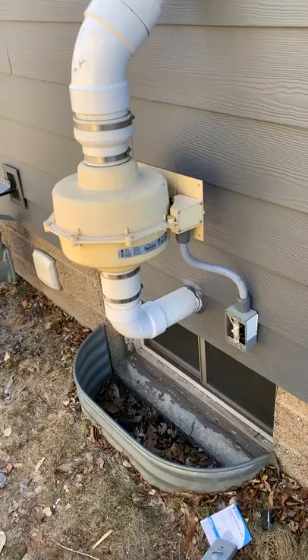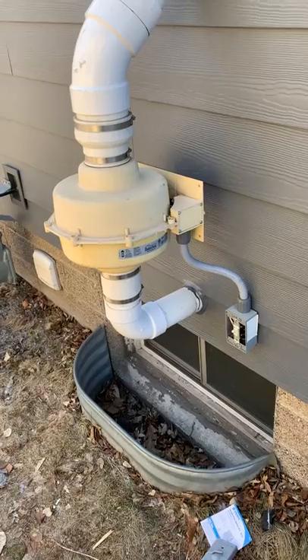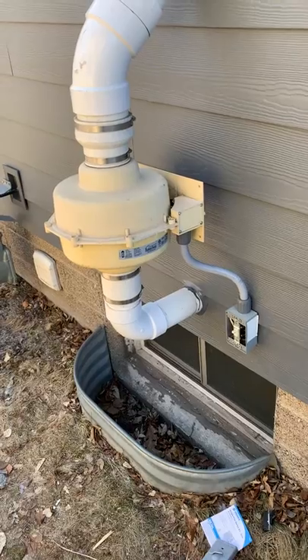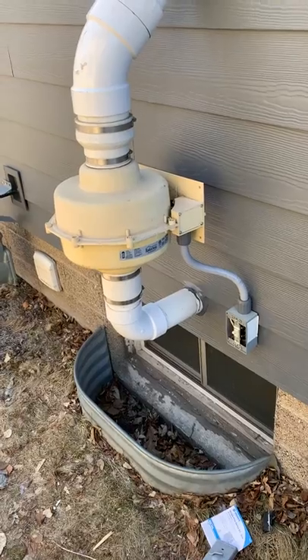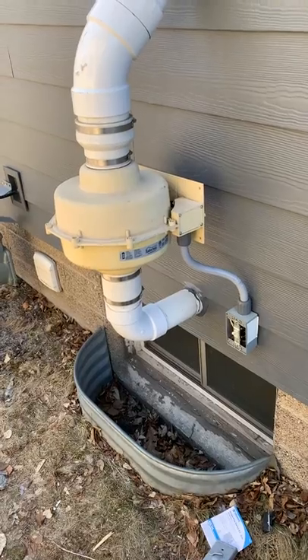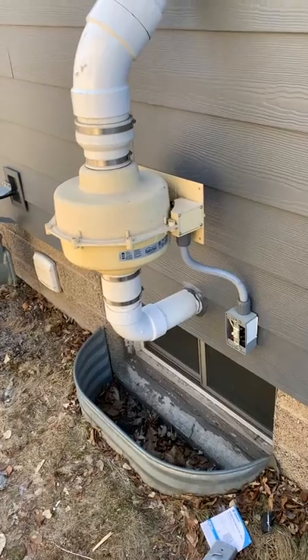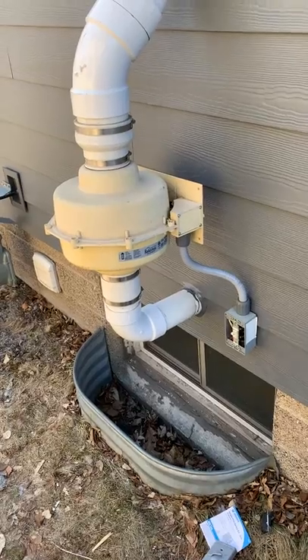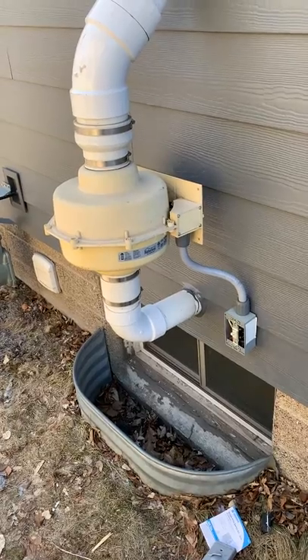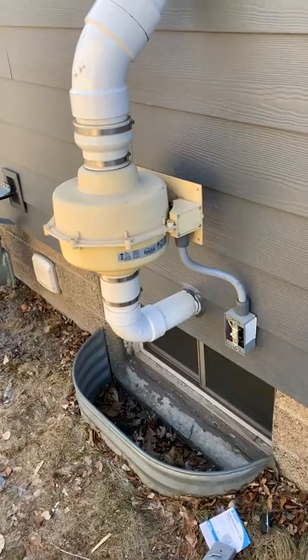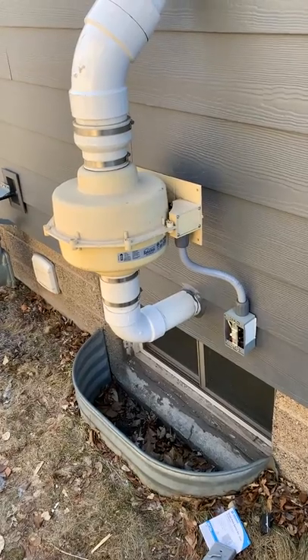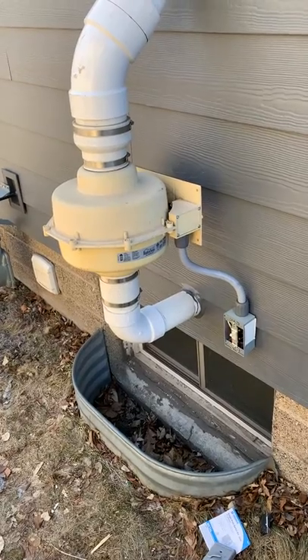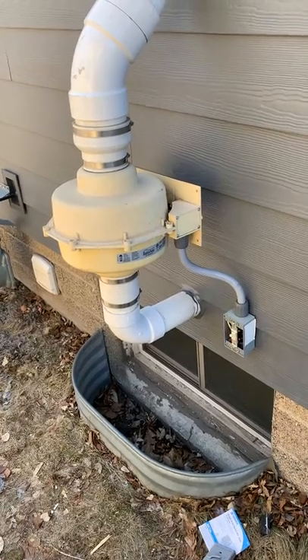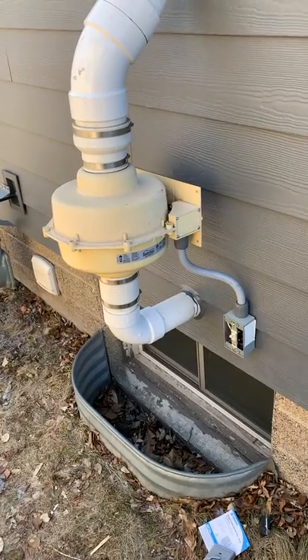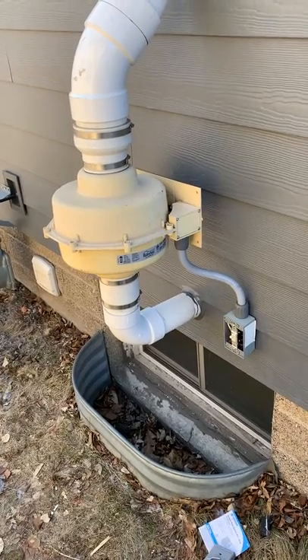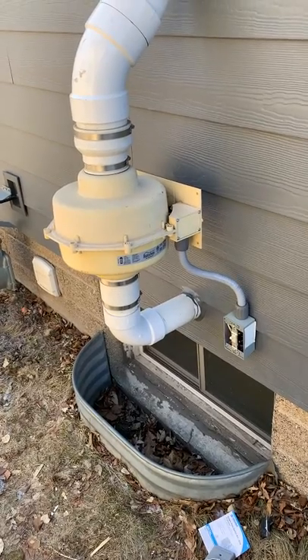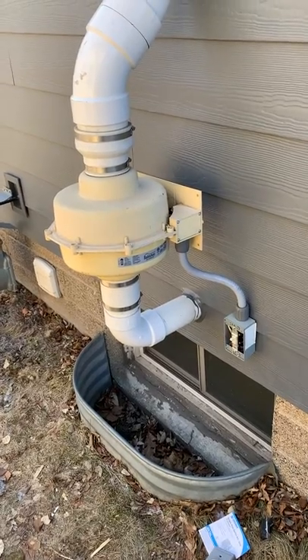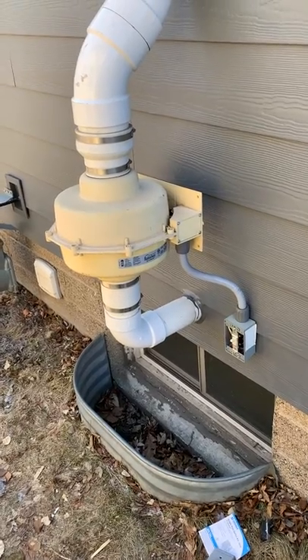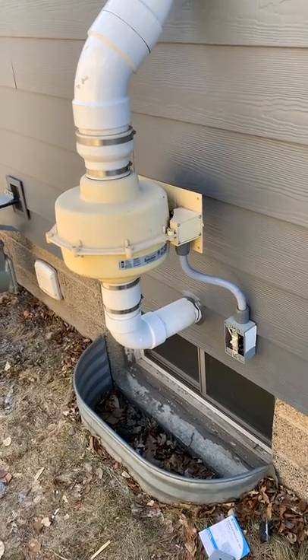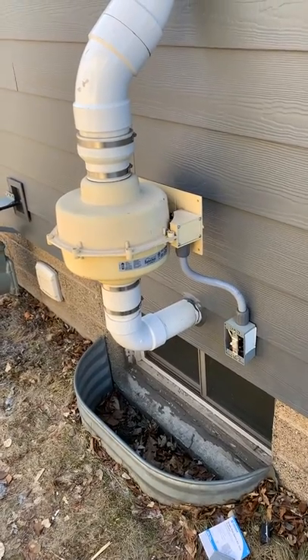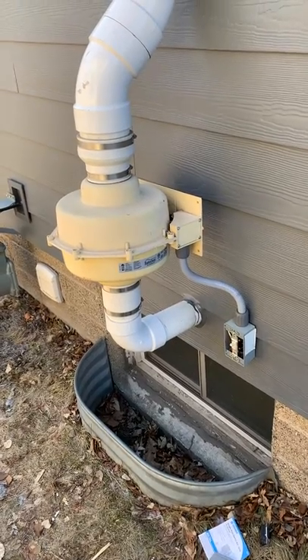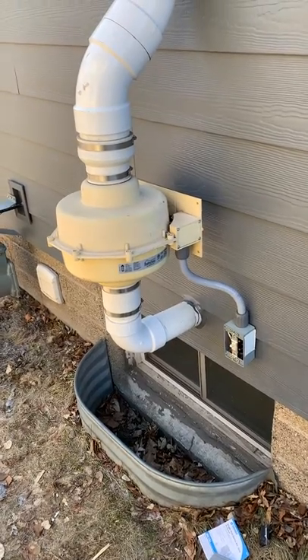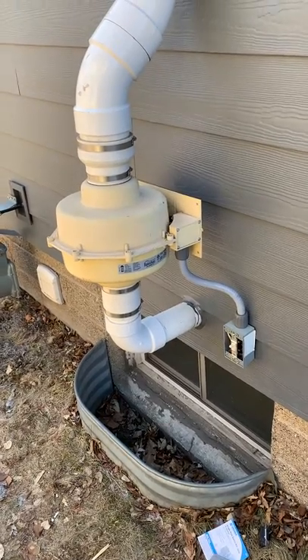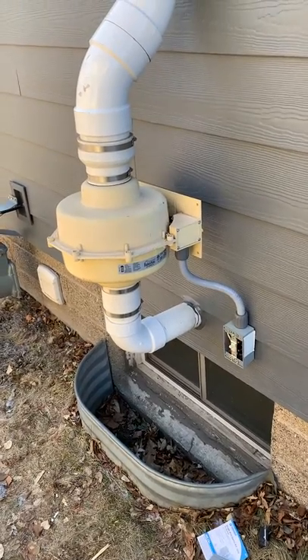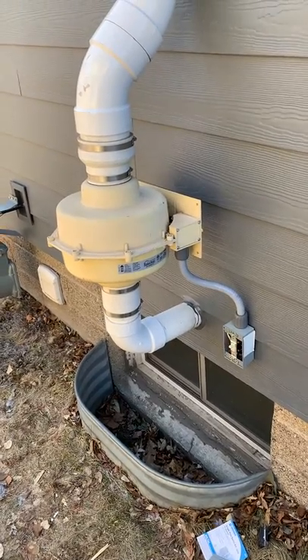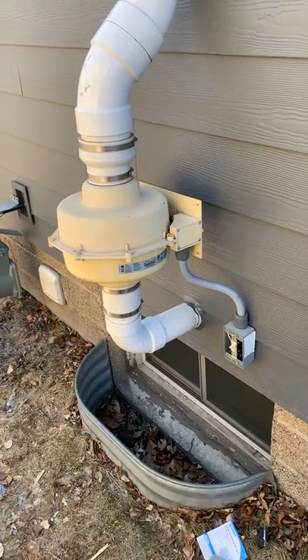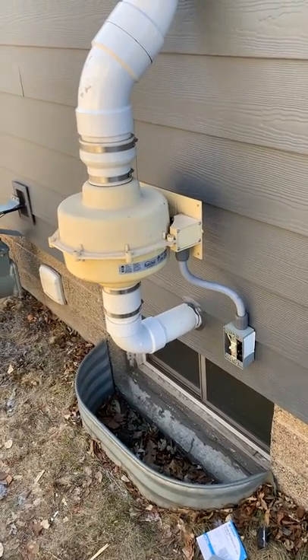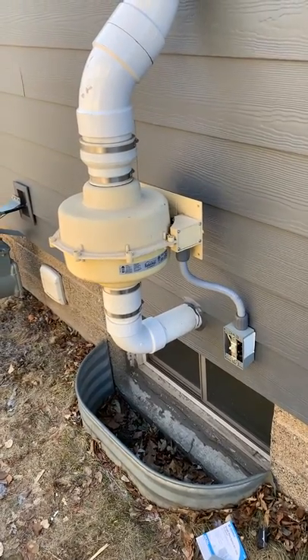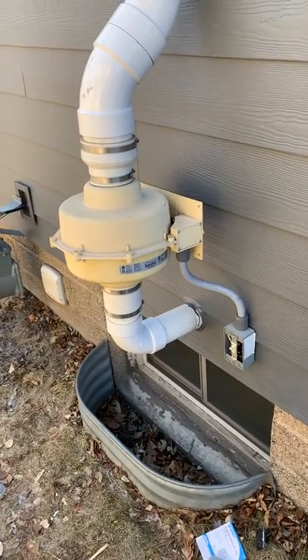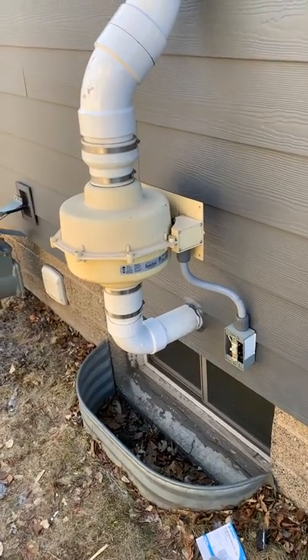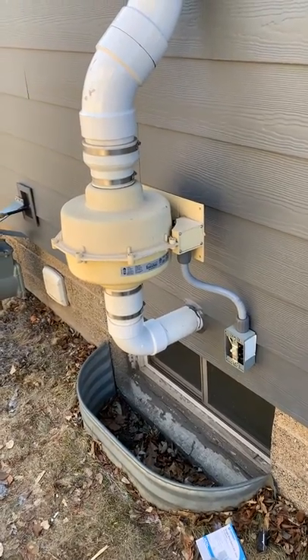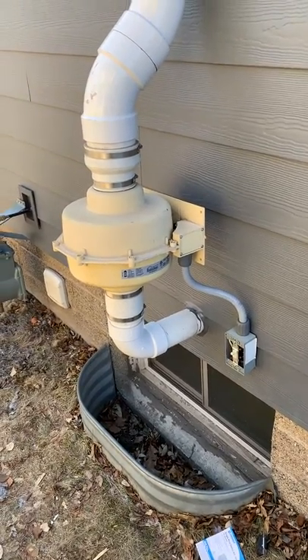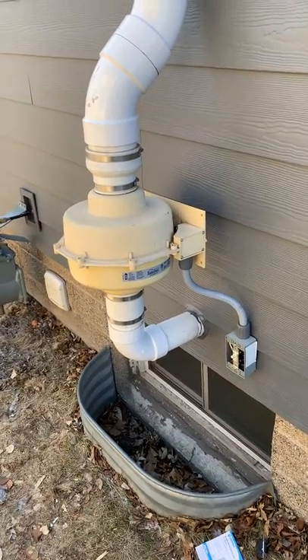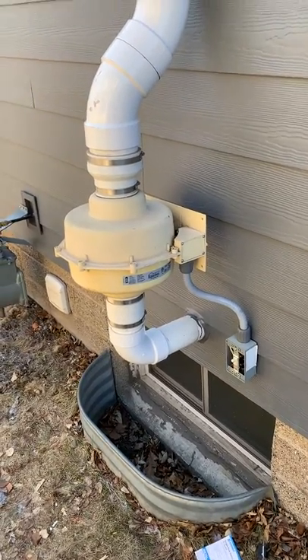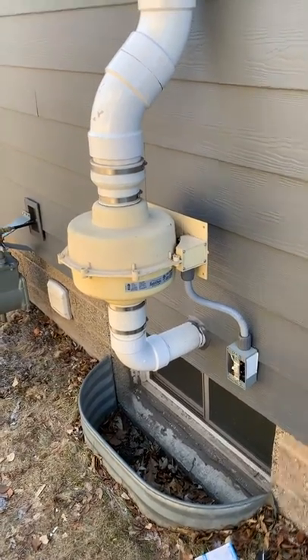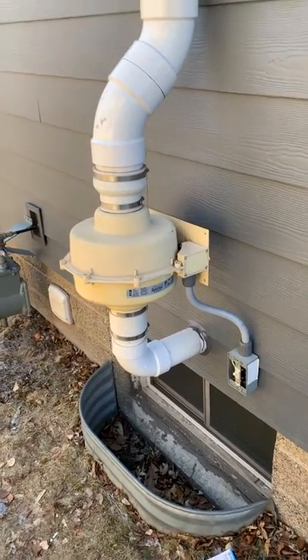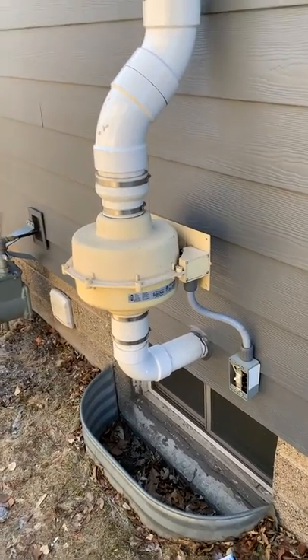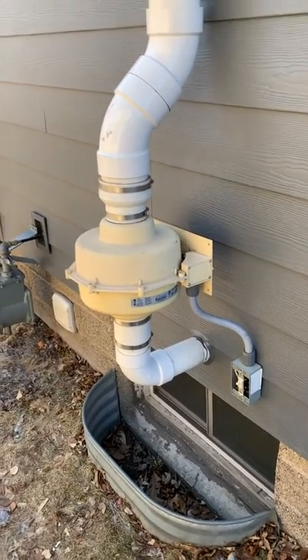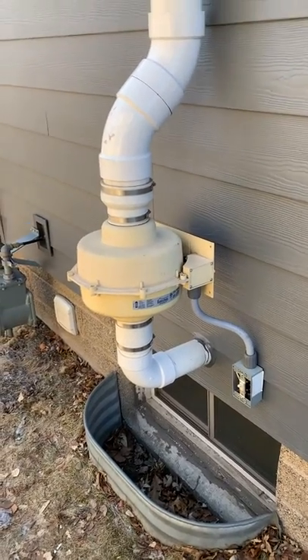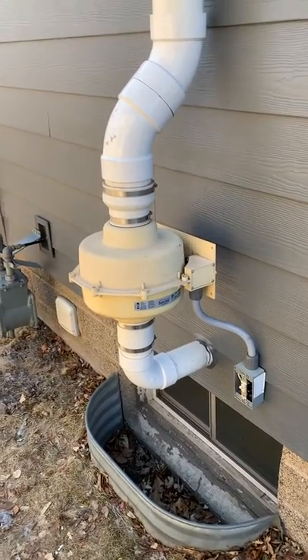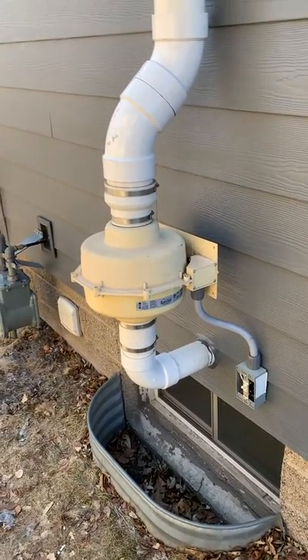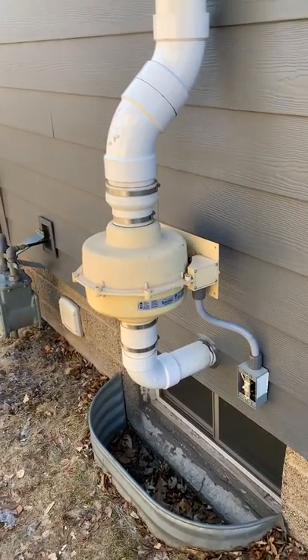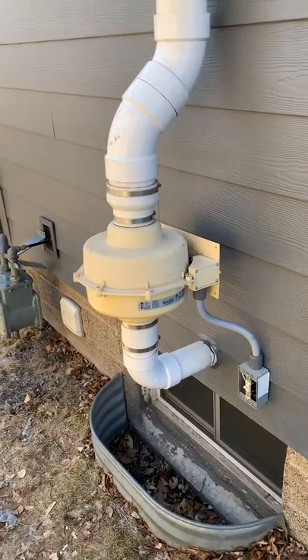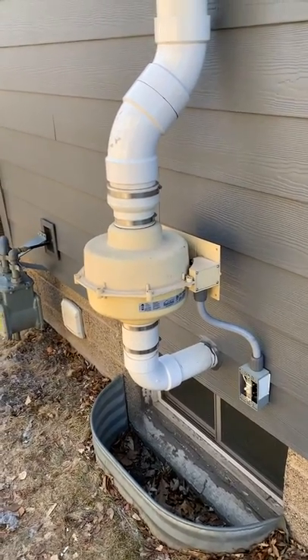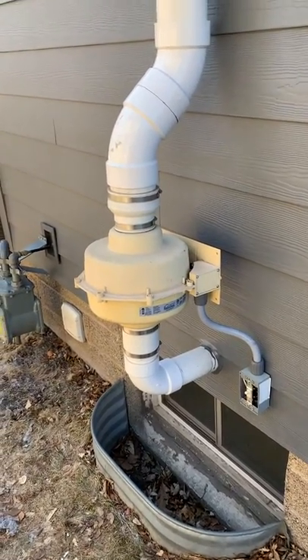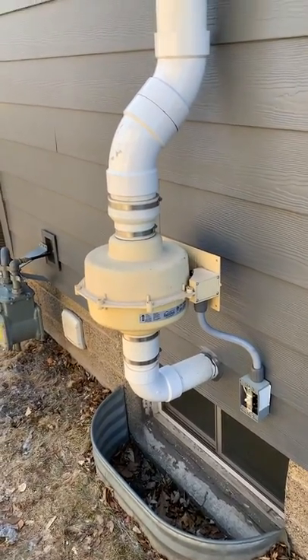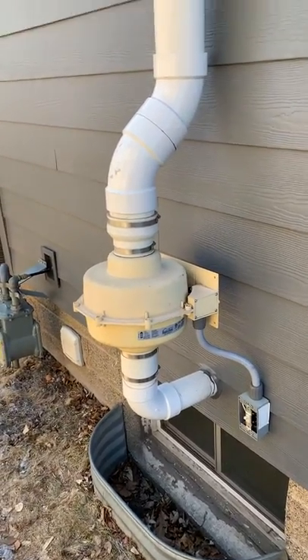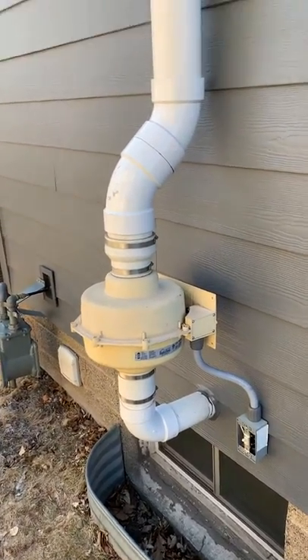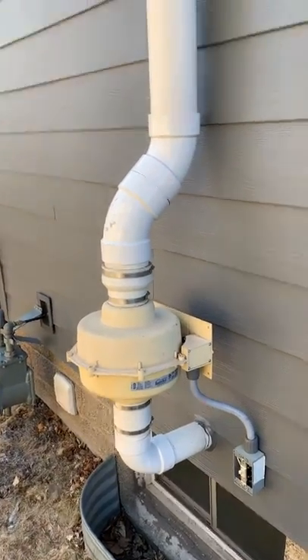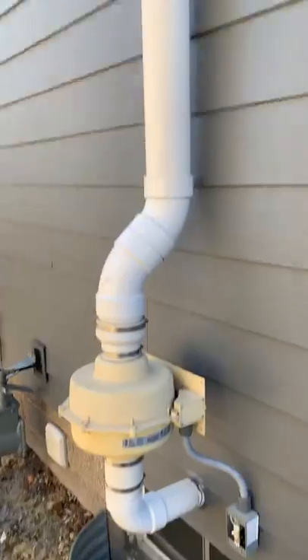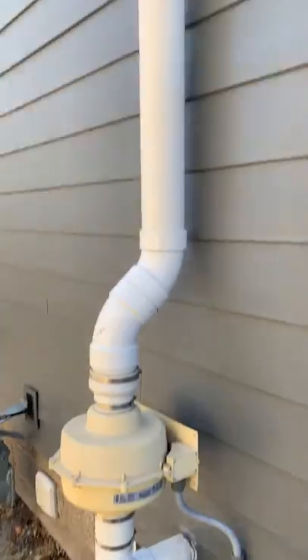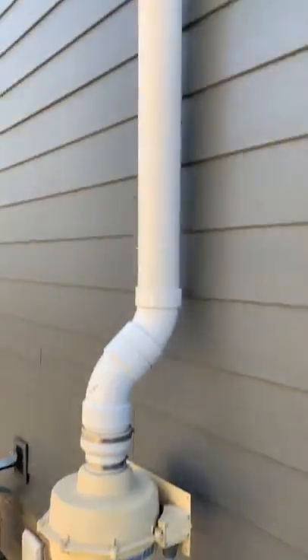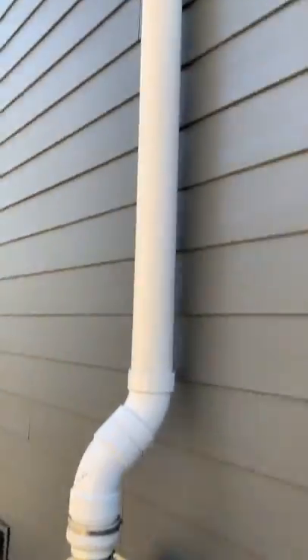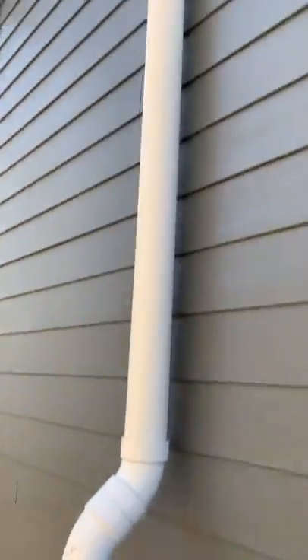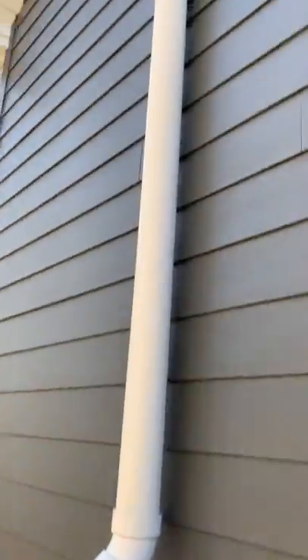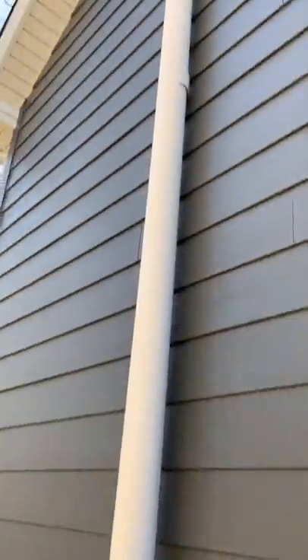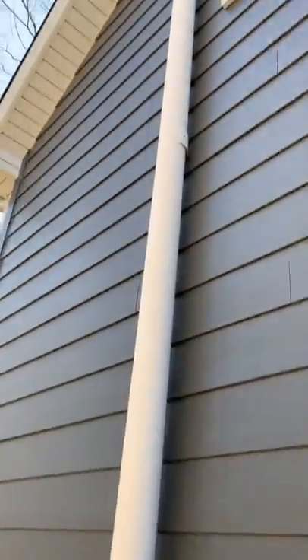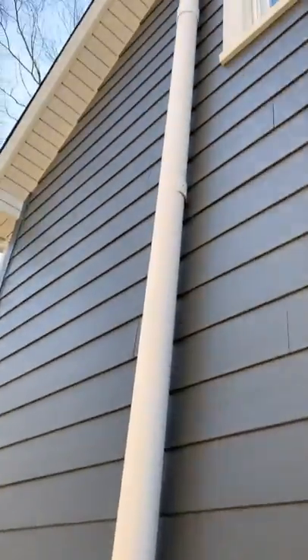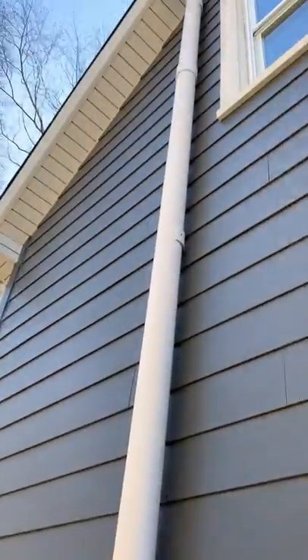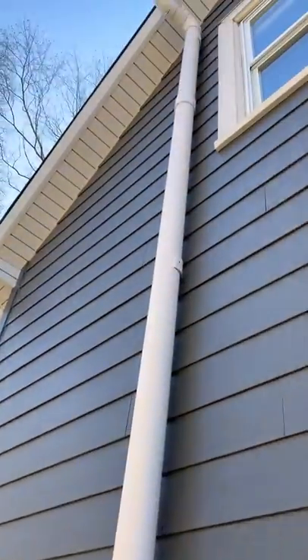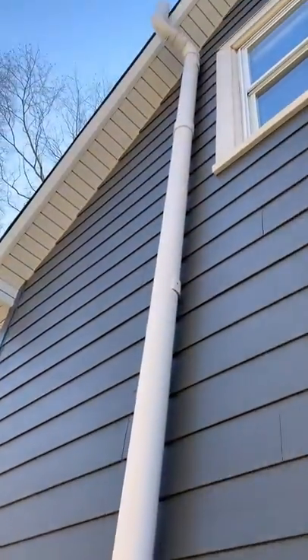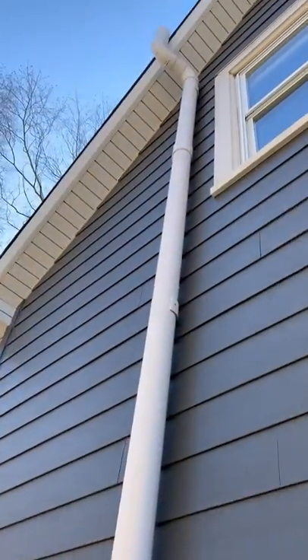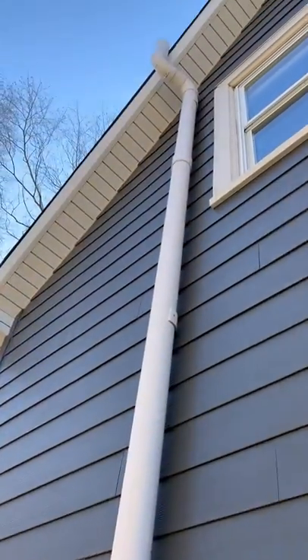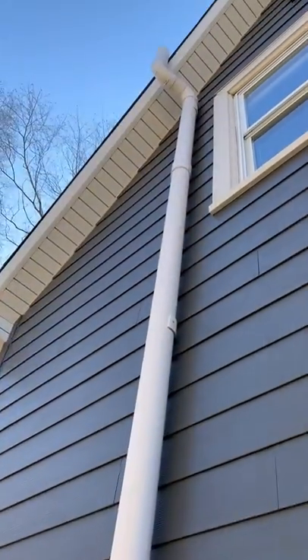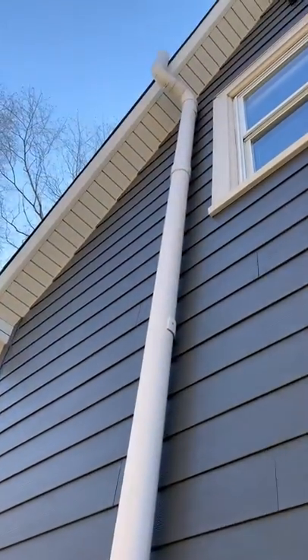Hi, I'm Jesse with American Radon Mitigation. I was called out to replace this radon fan because the customer said it was not working.